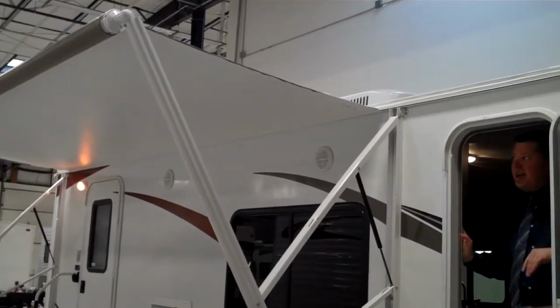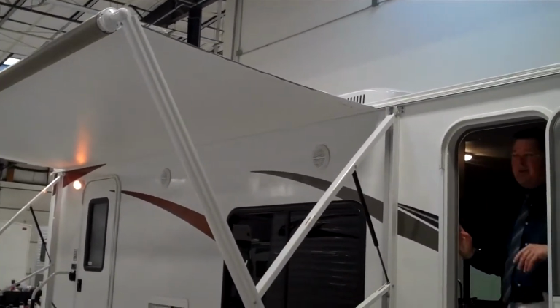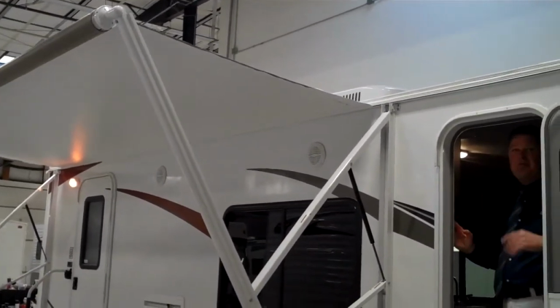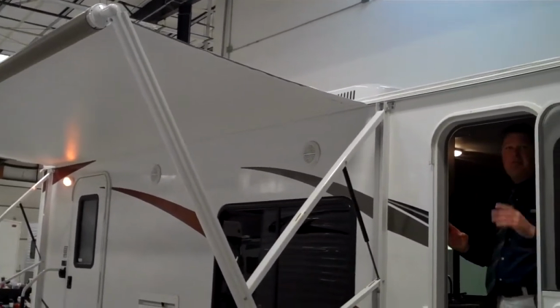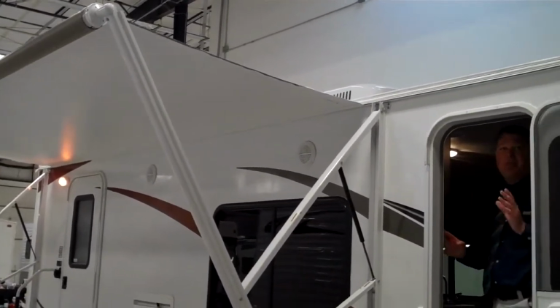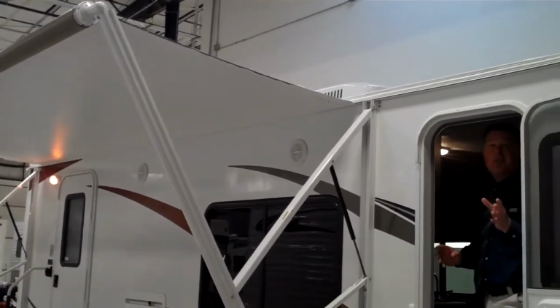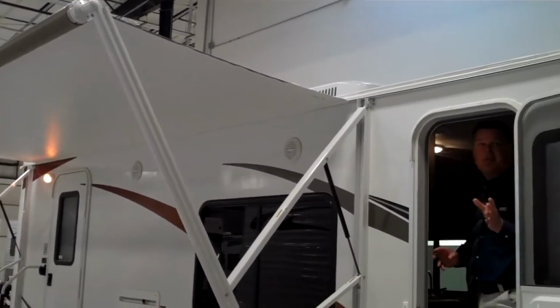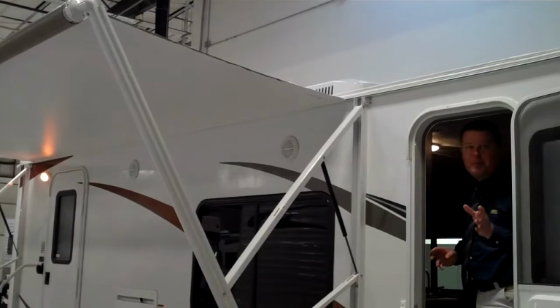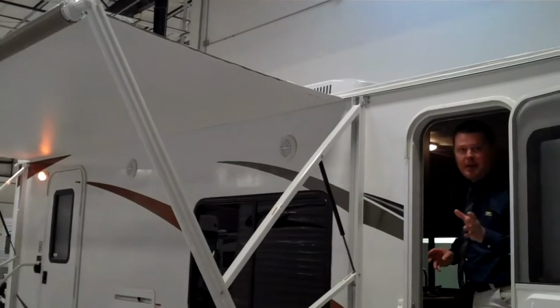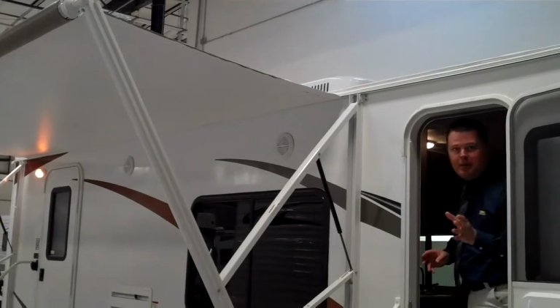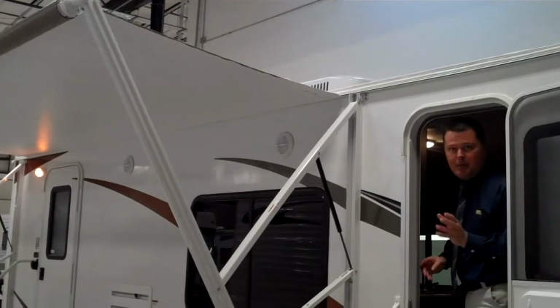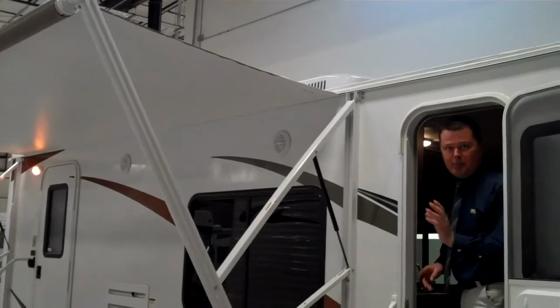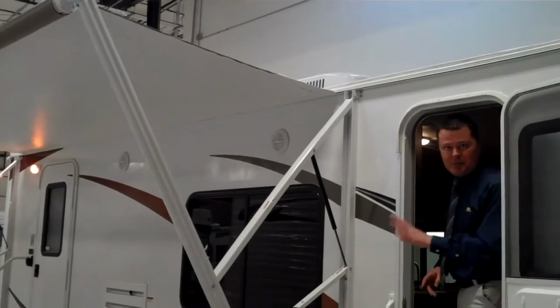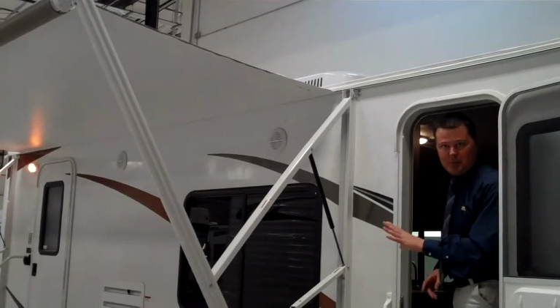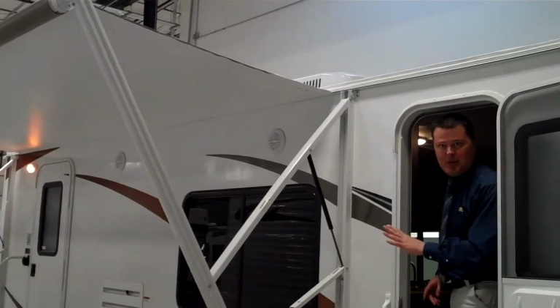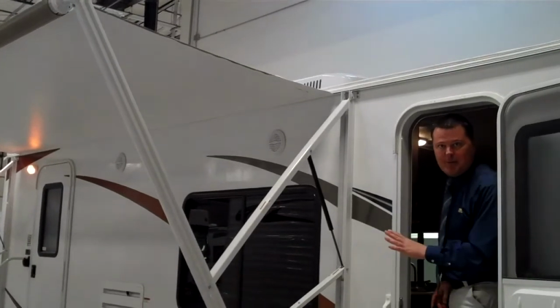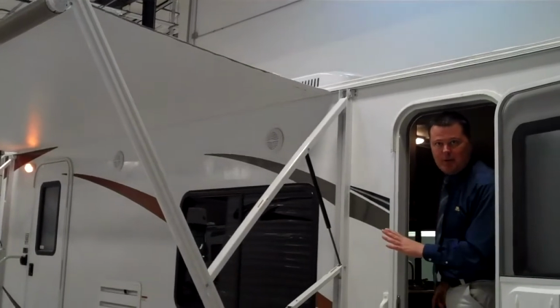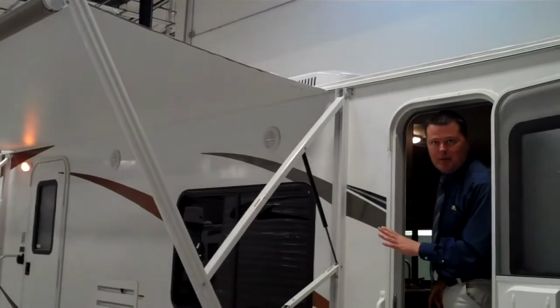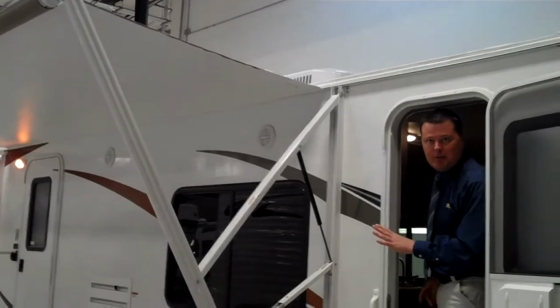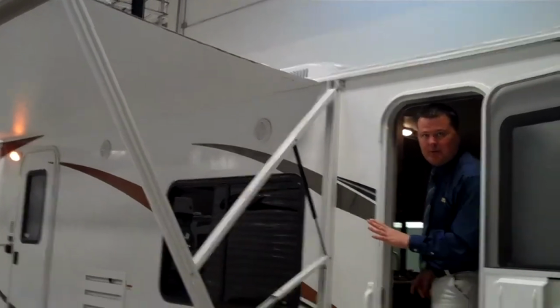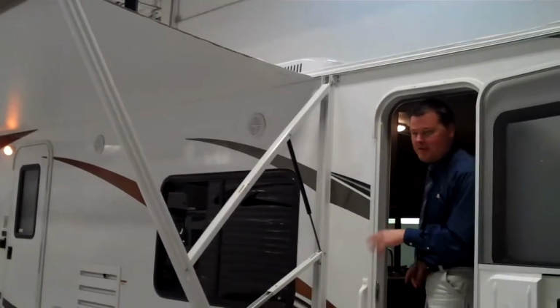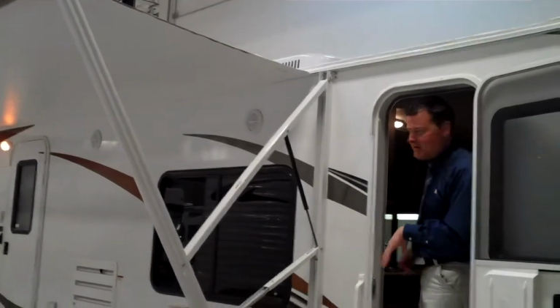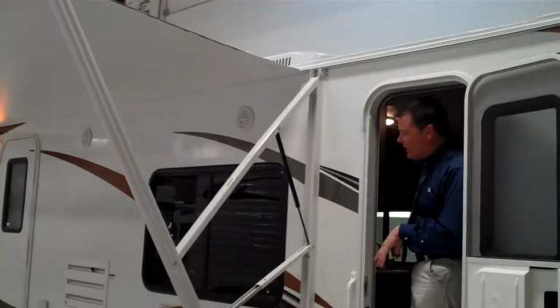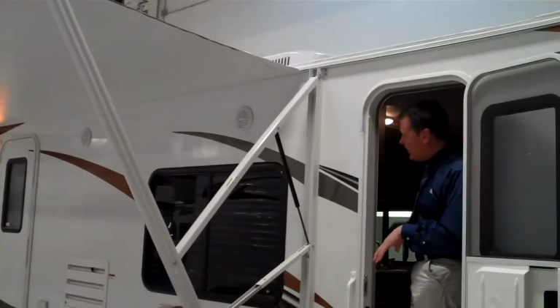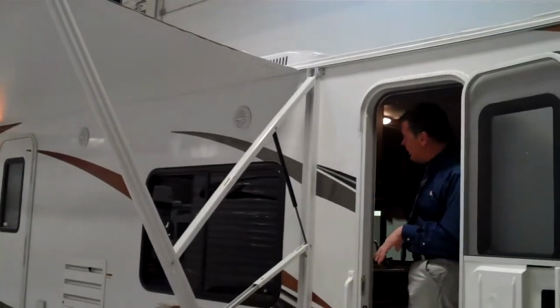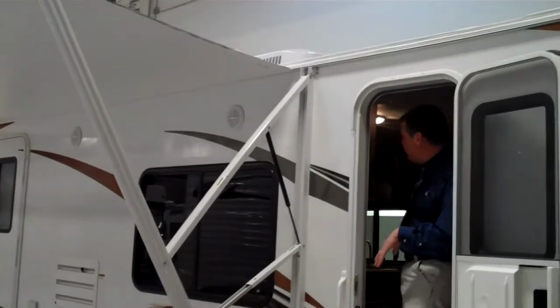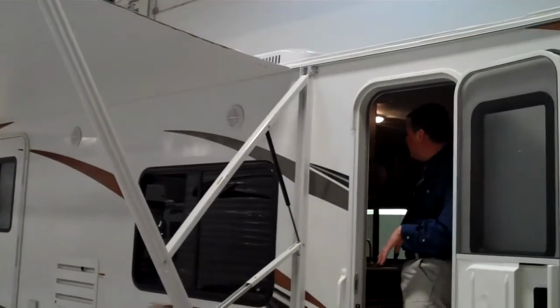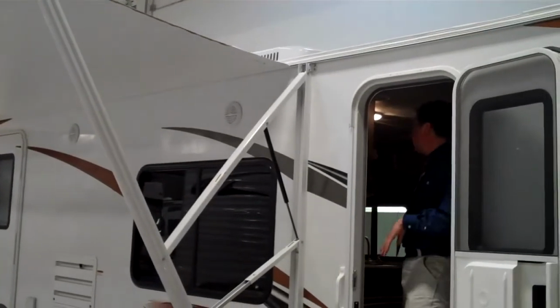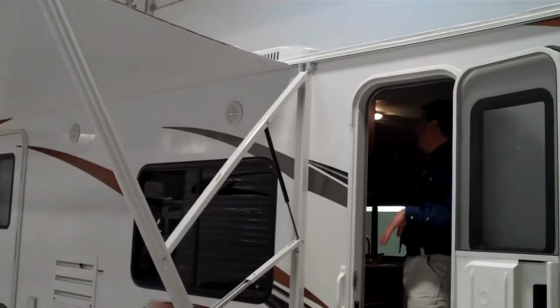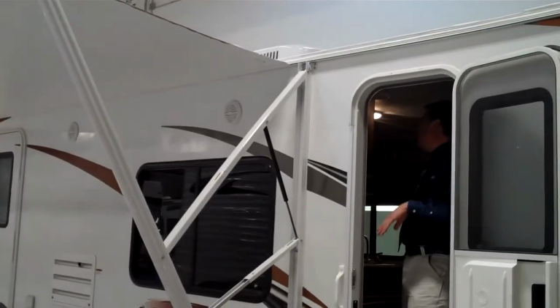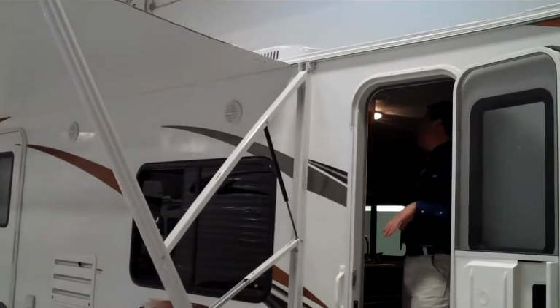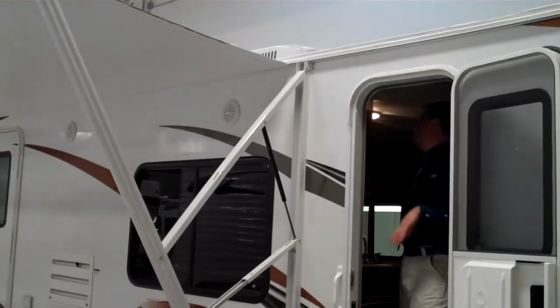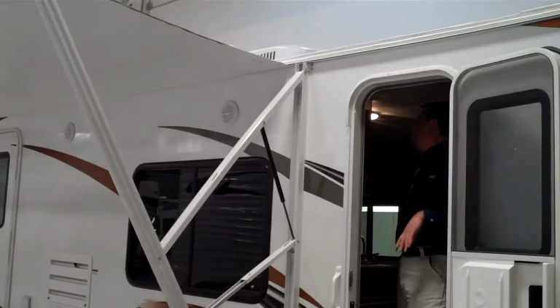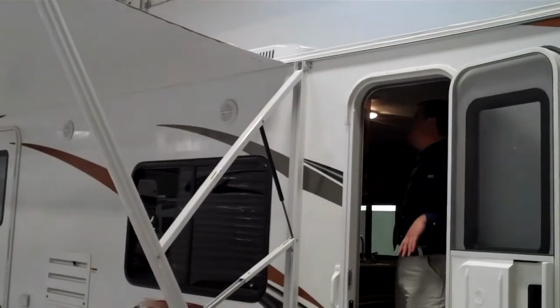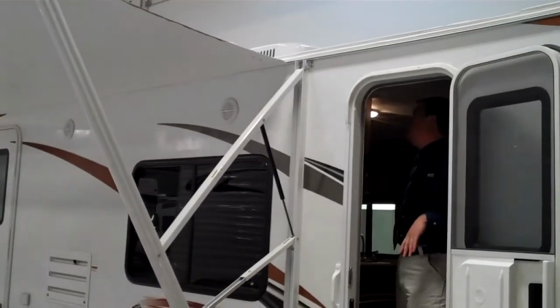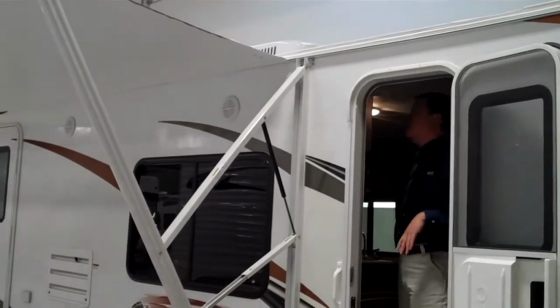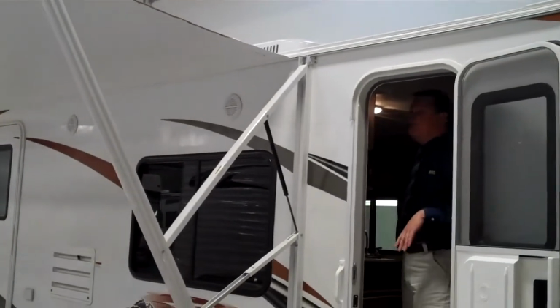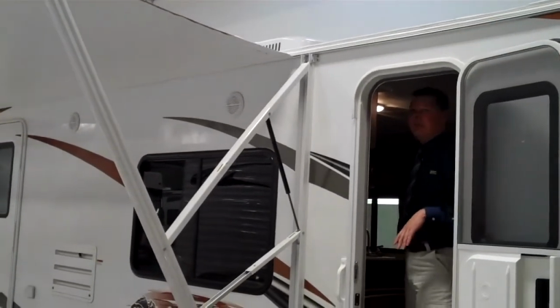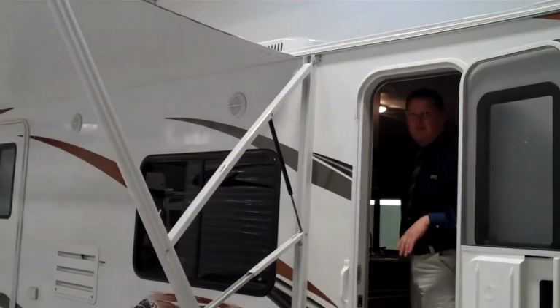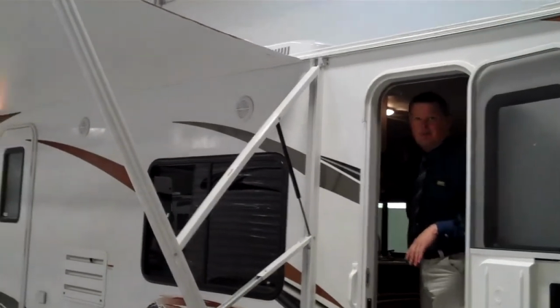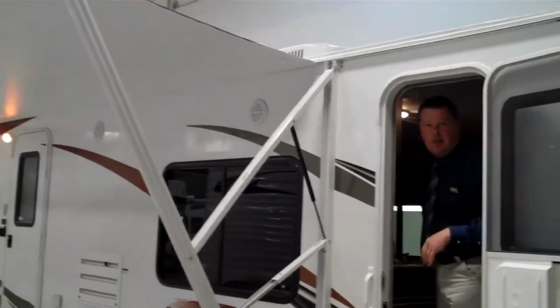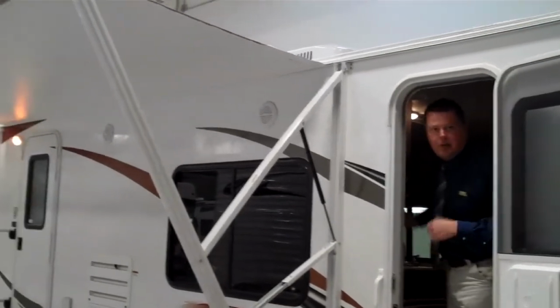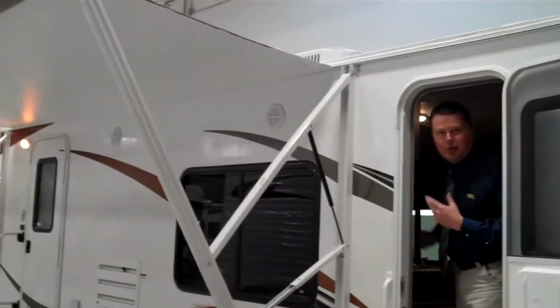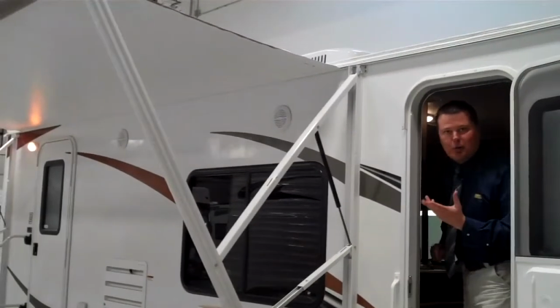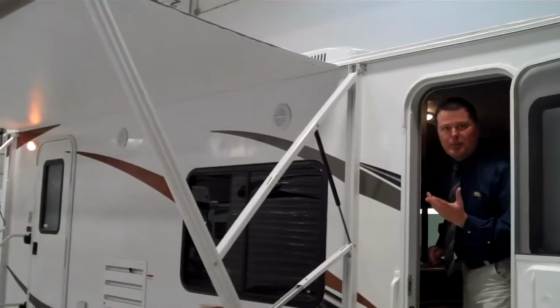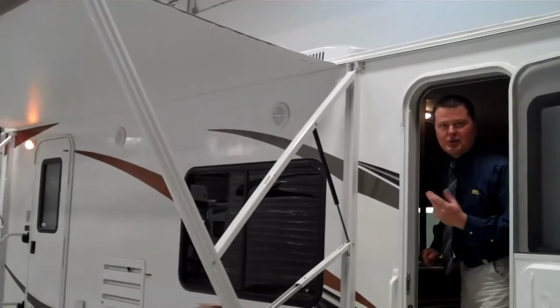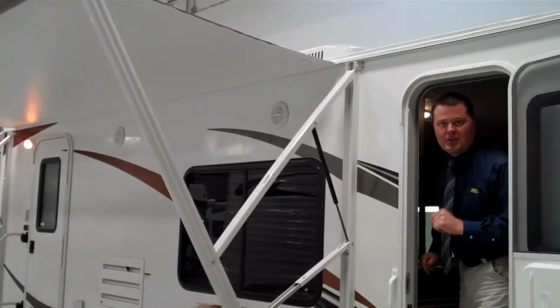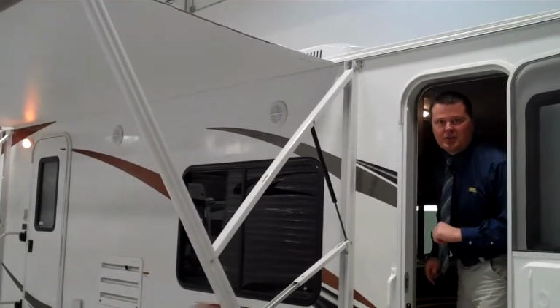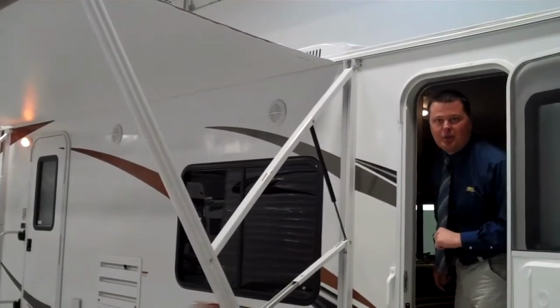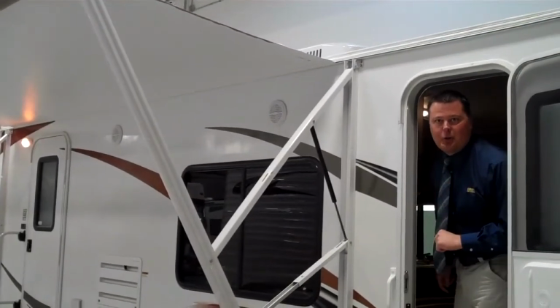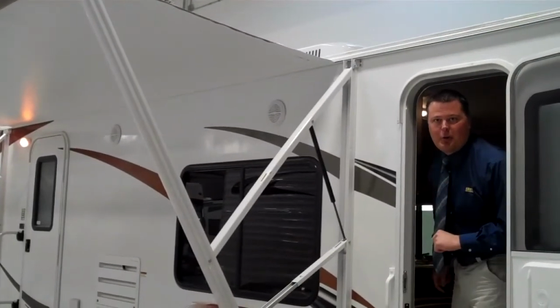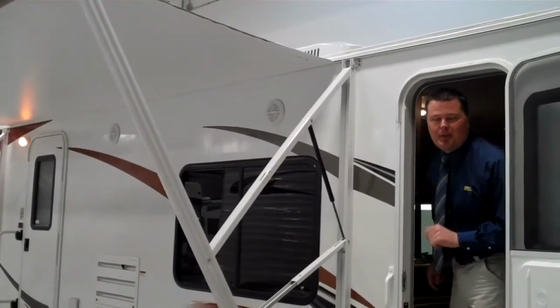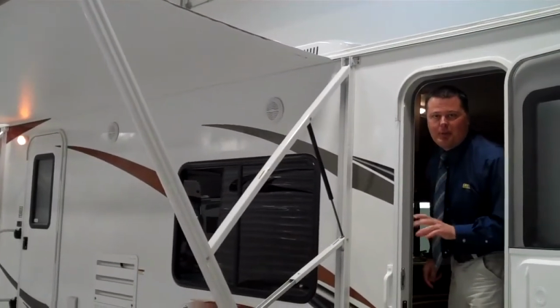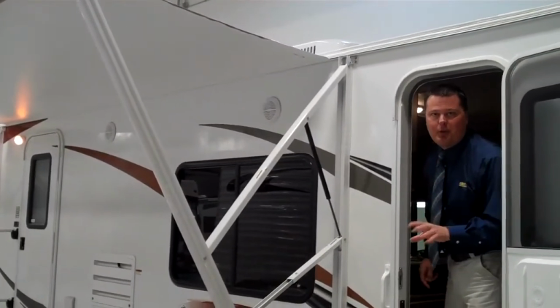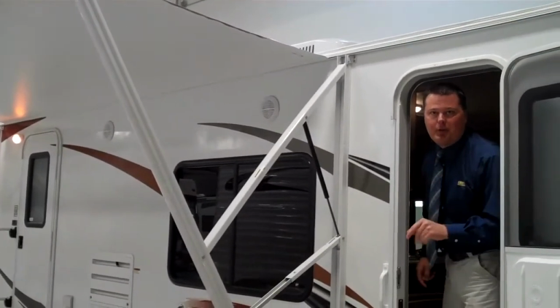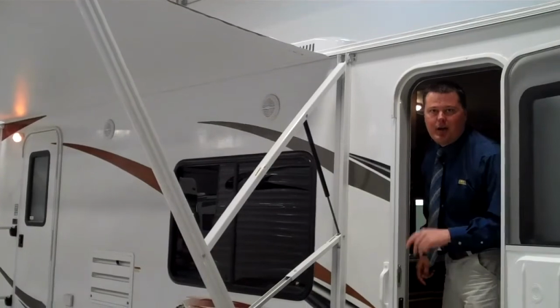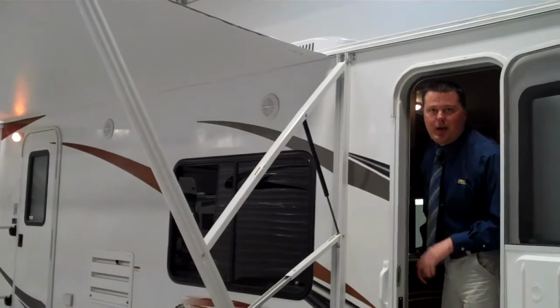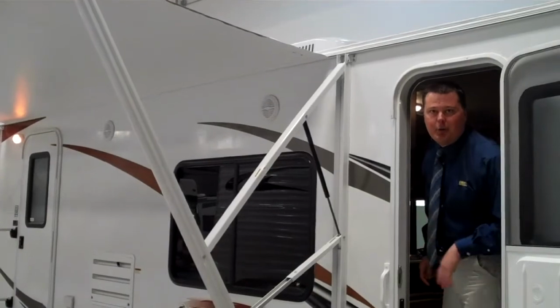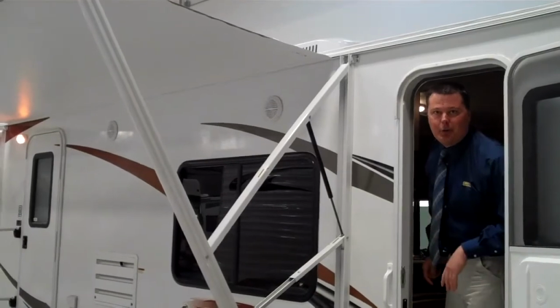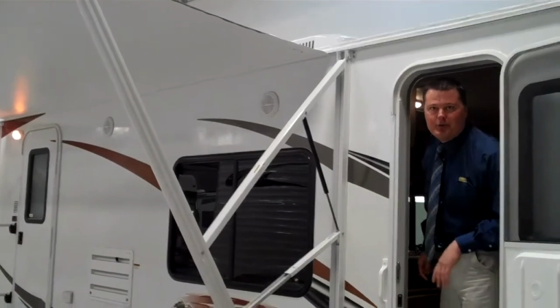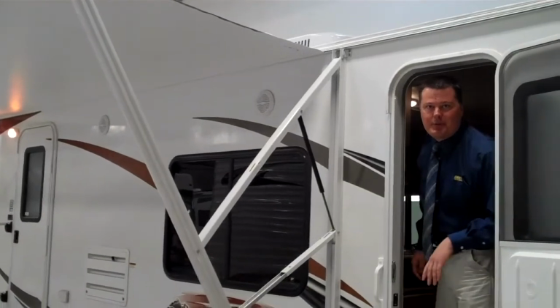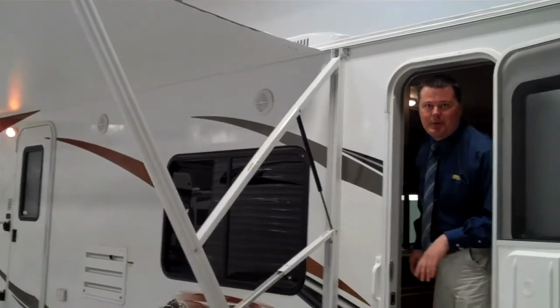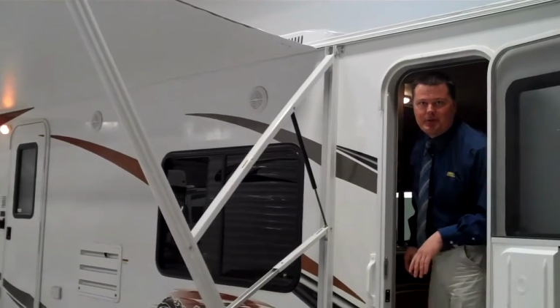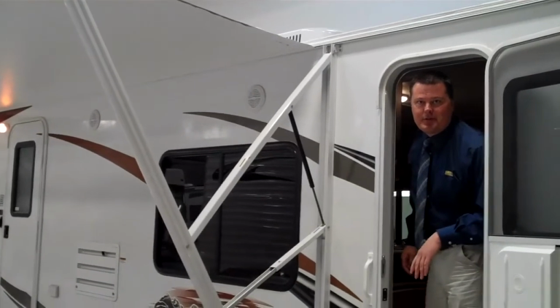And nothing better than once we have all of our friends set up, a little music to go with it with your outdoor speakers.